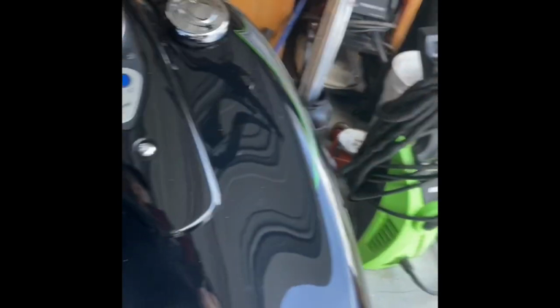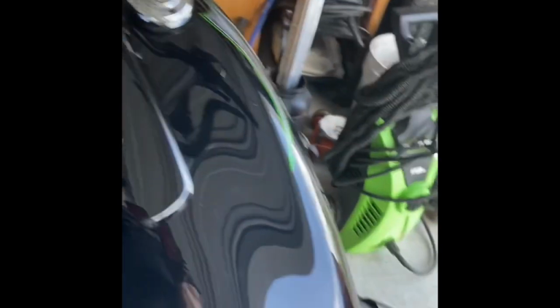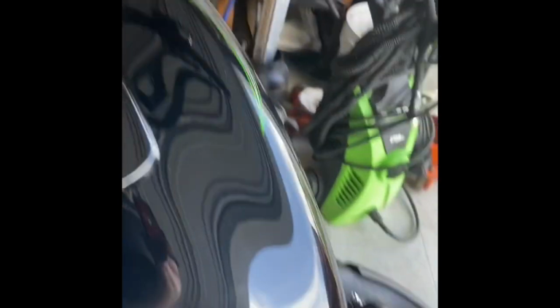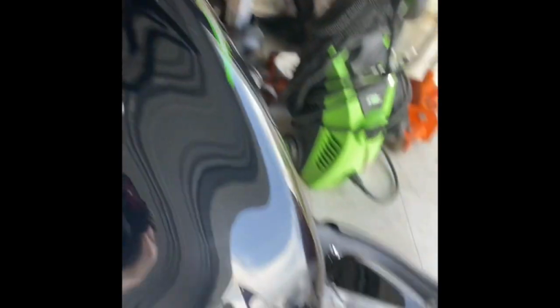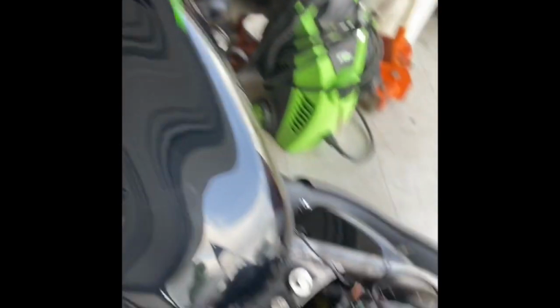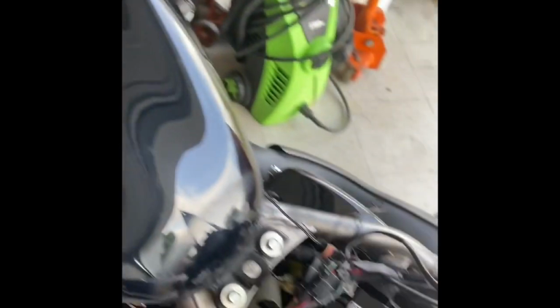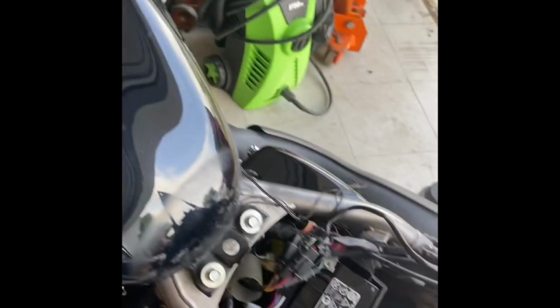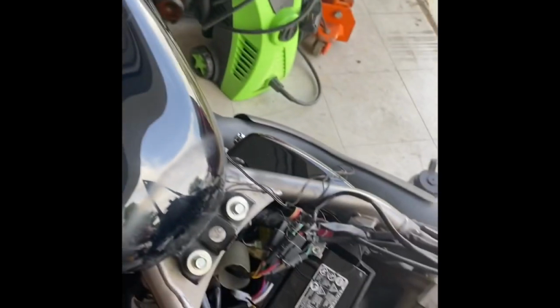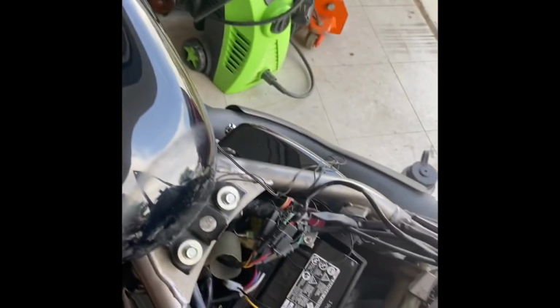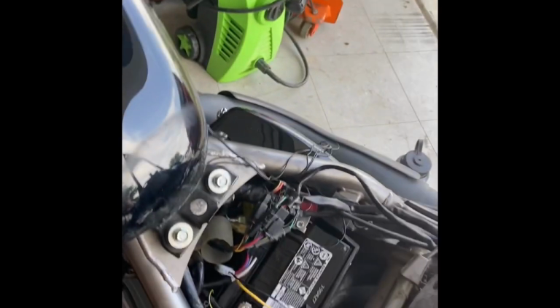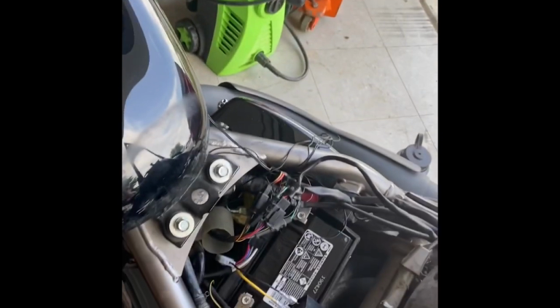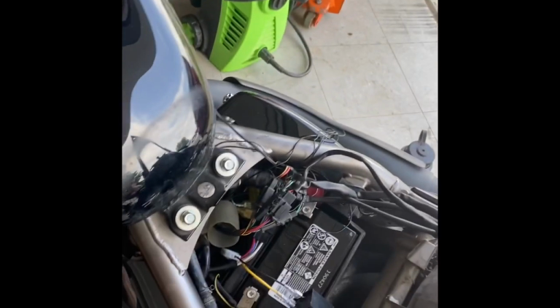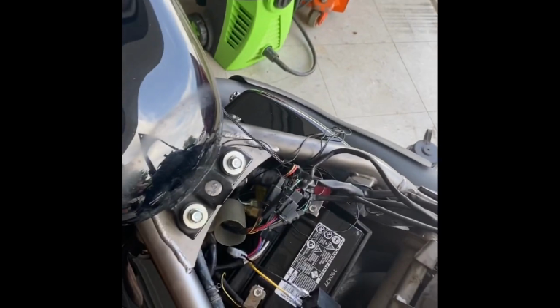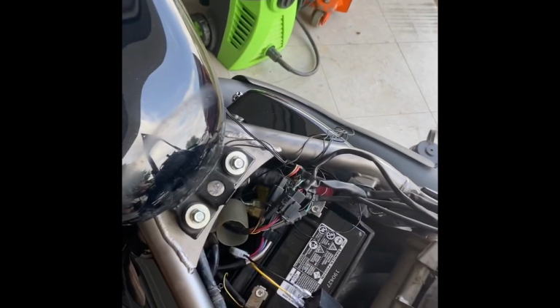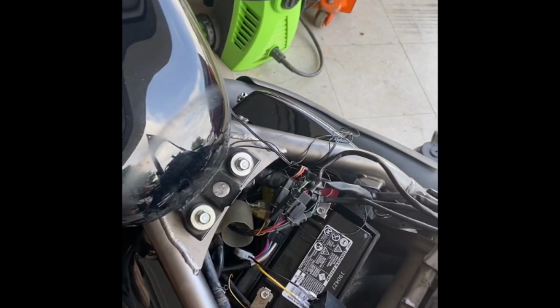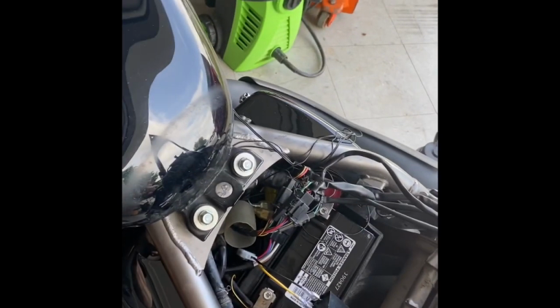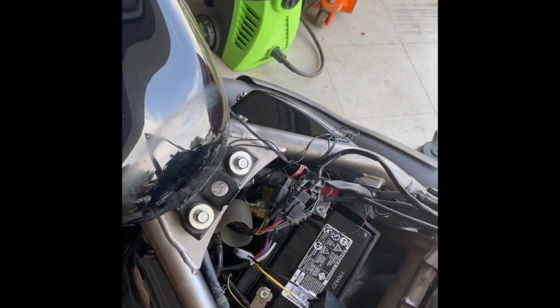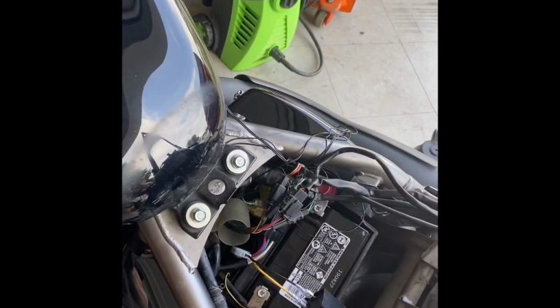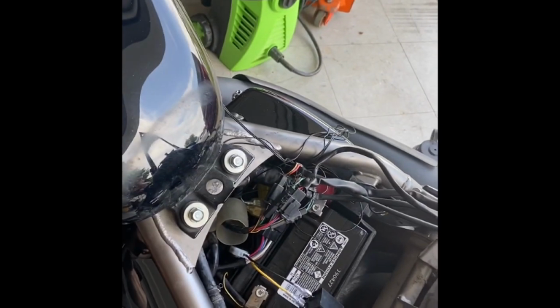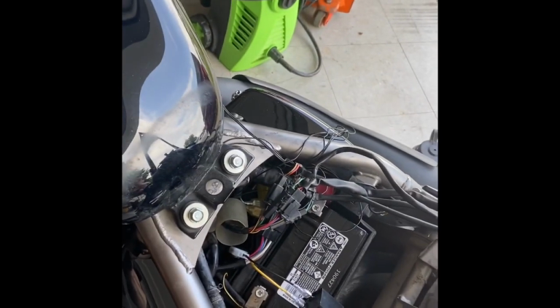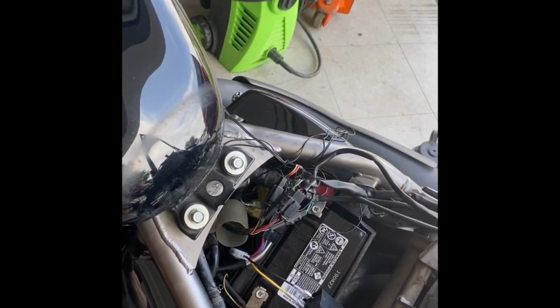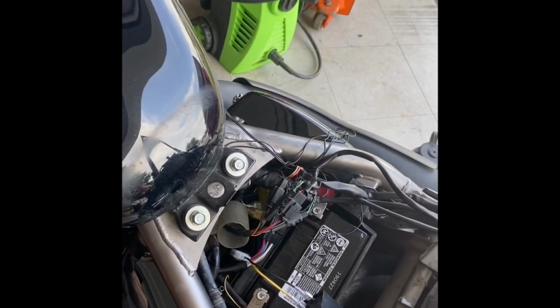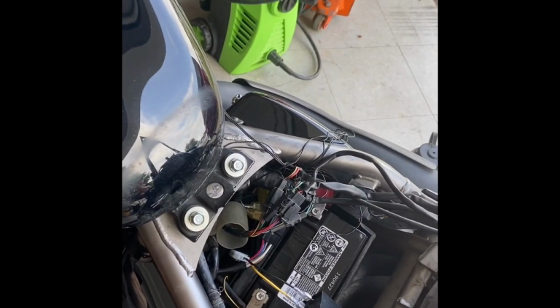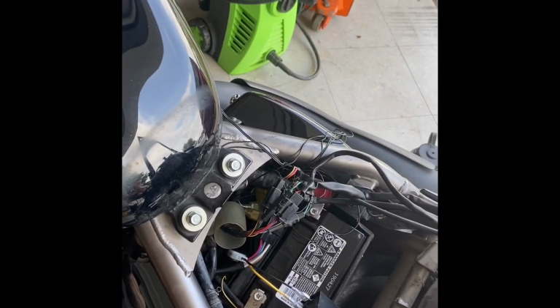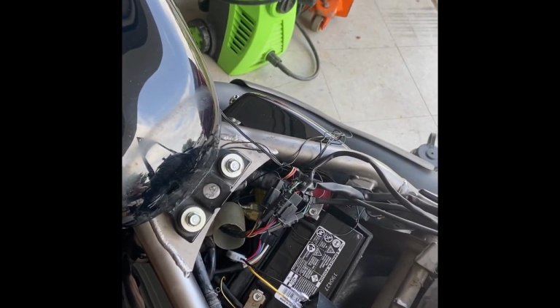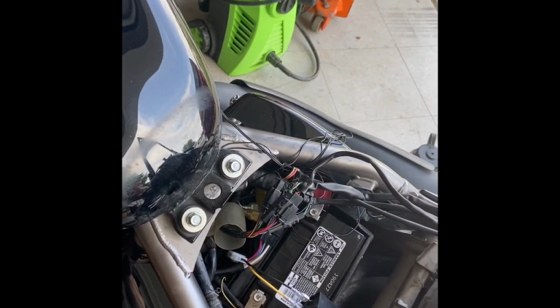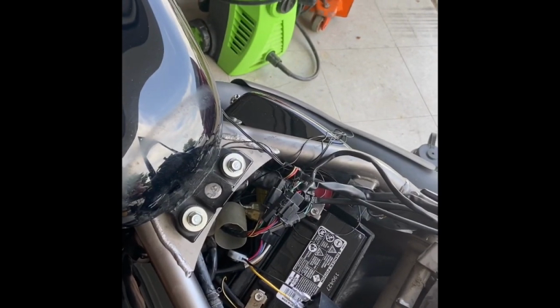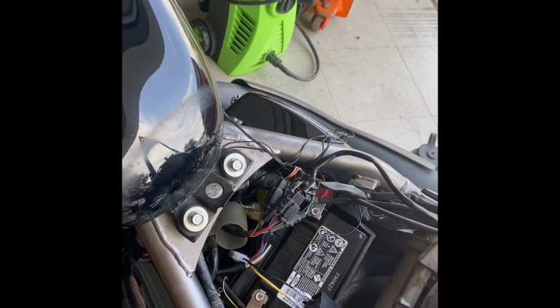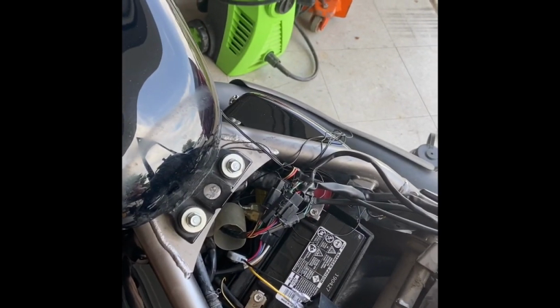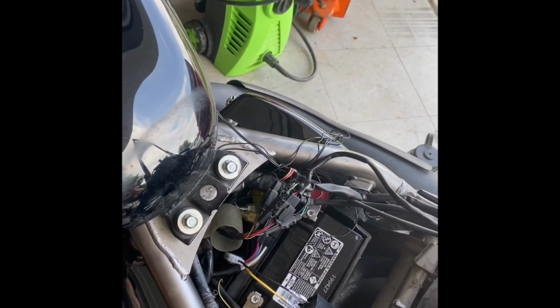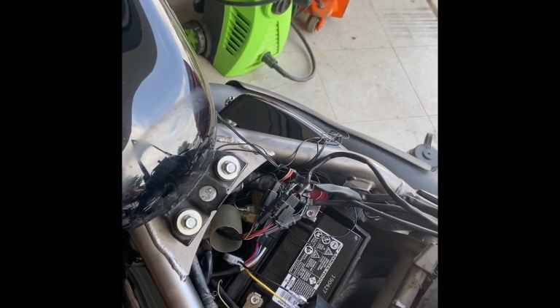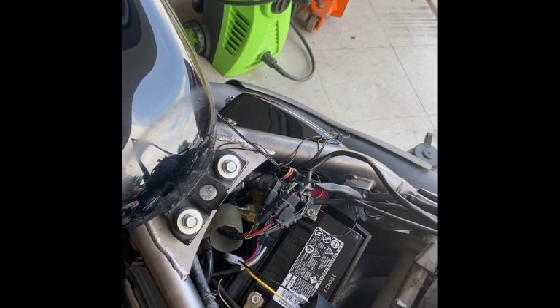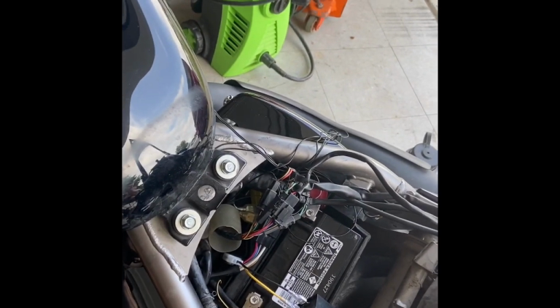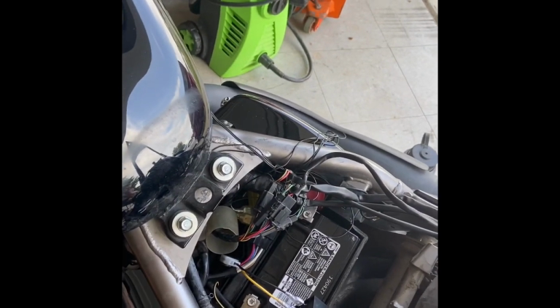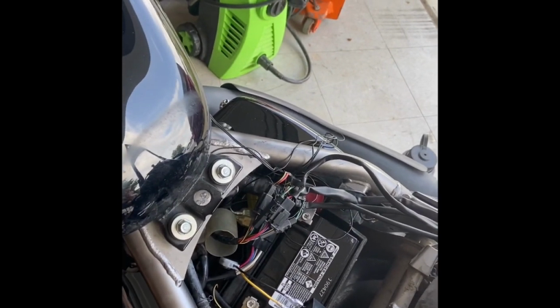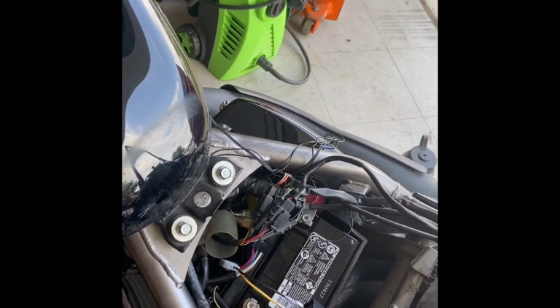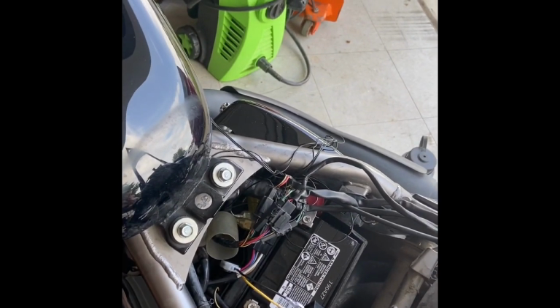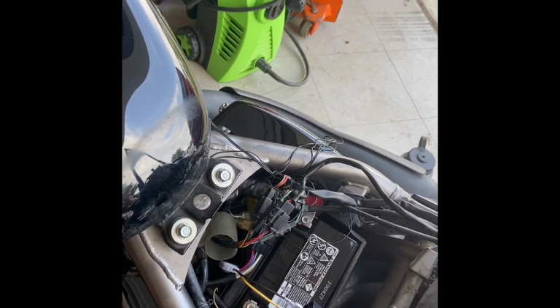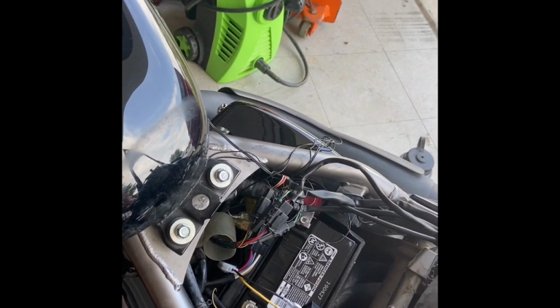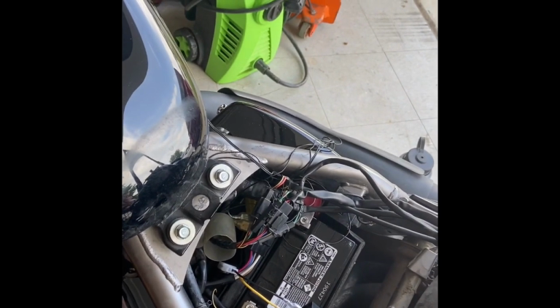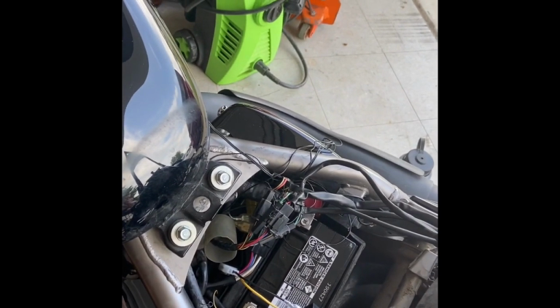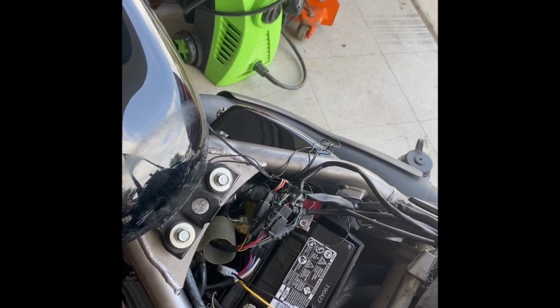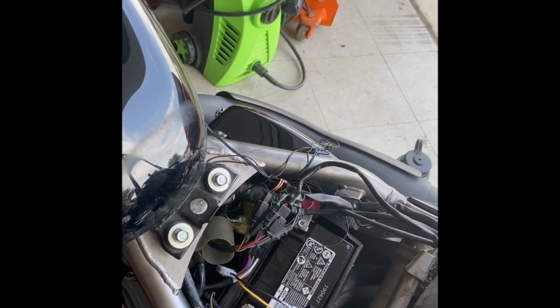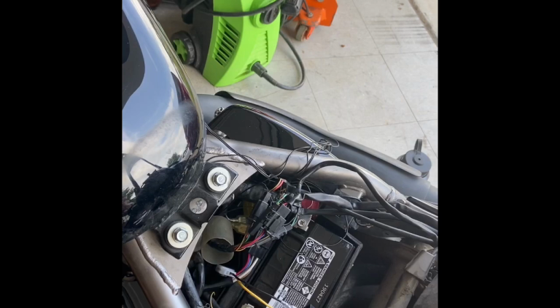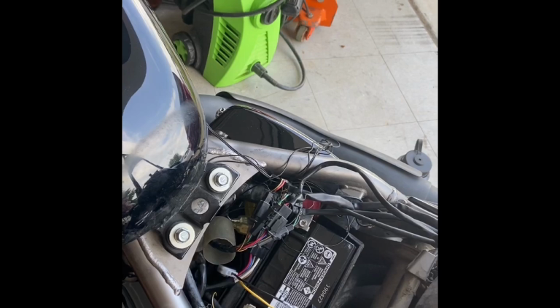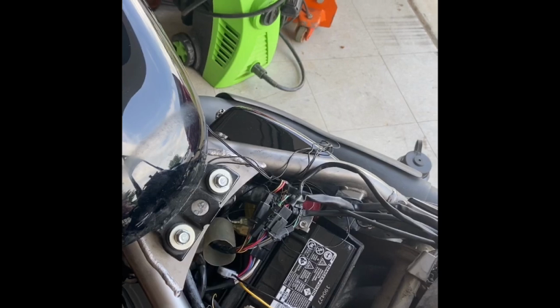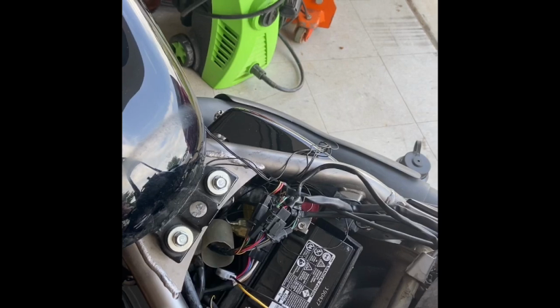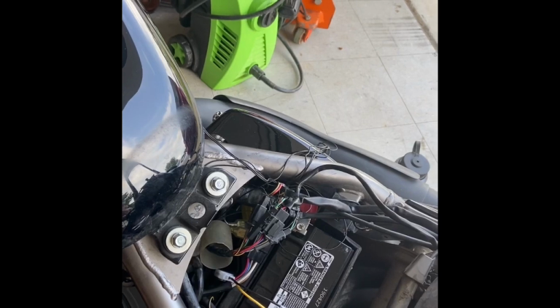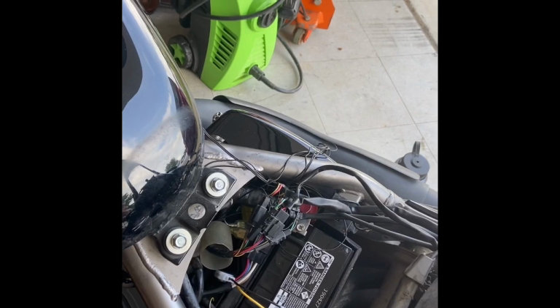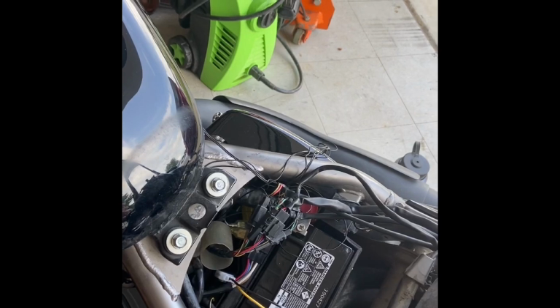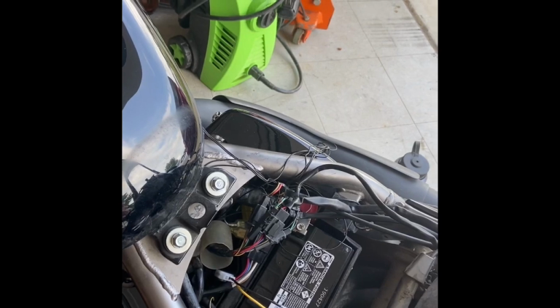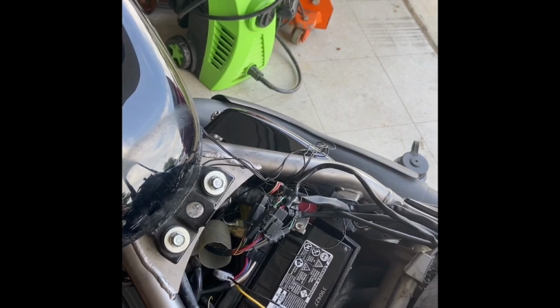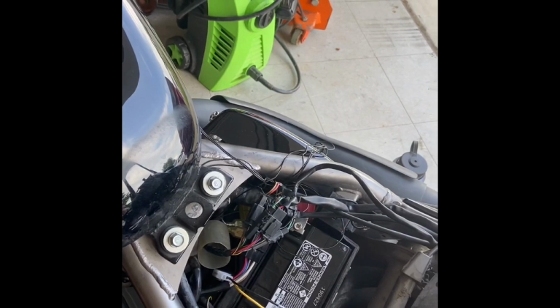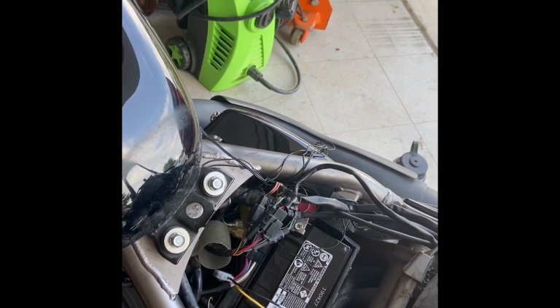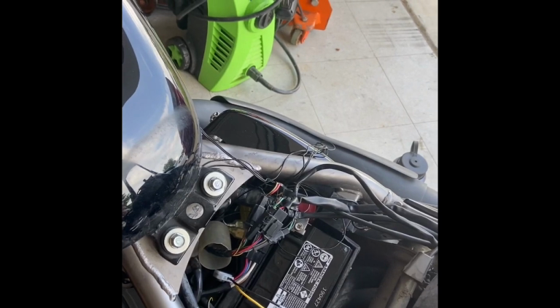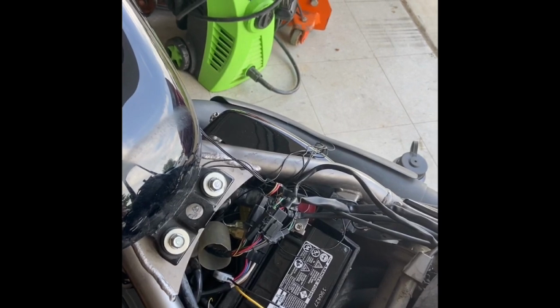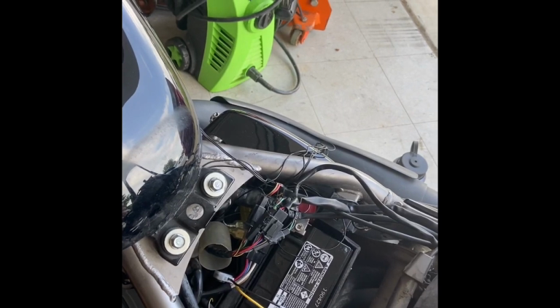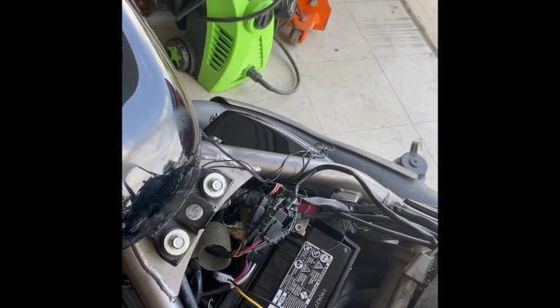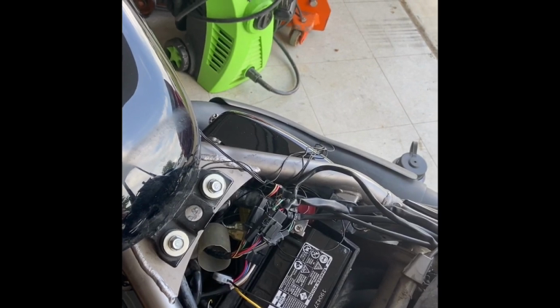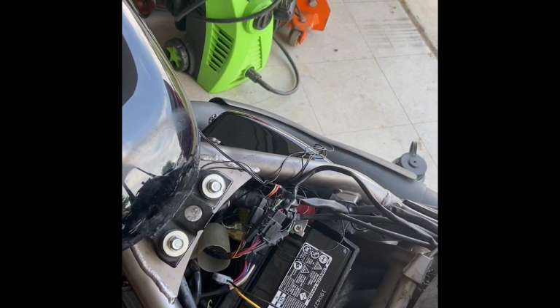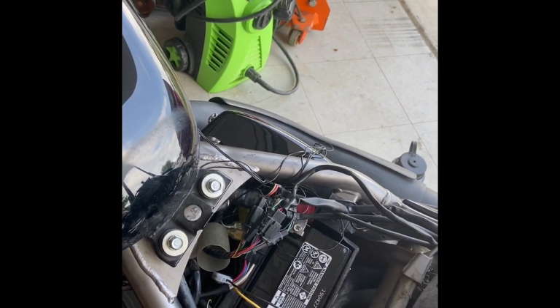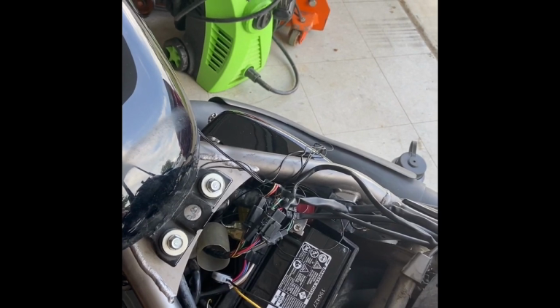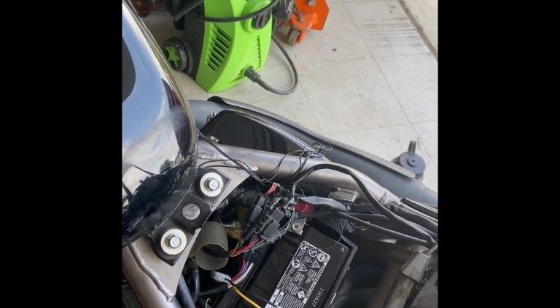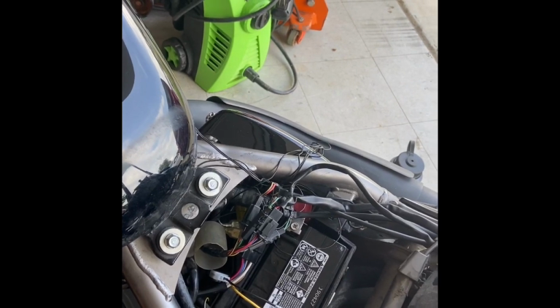All right, now we'll go ahead and get all this wiring cleaned up in here from the last van, and then we'll jump back to the back of the light.